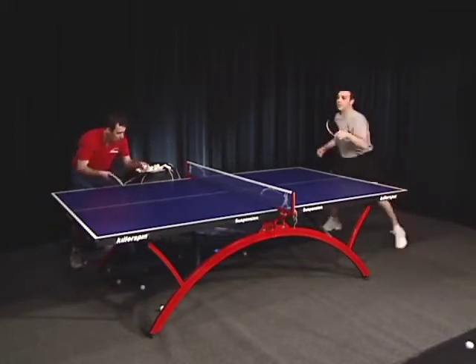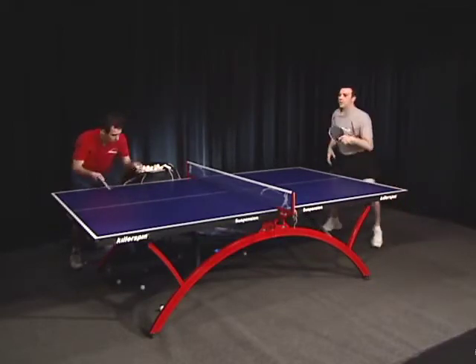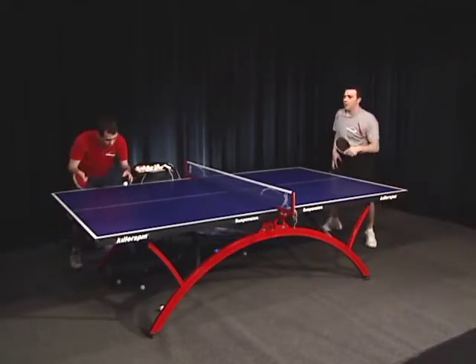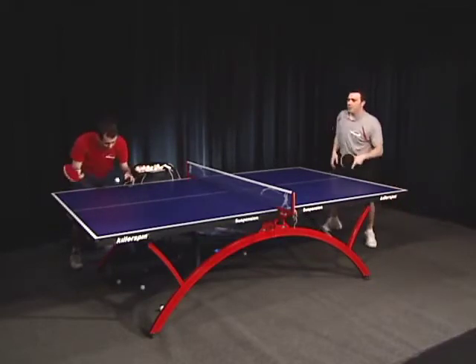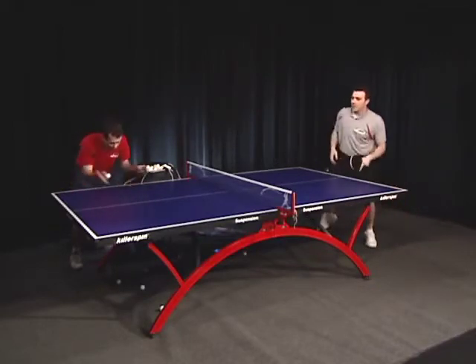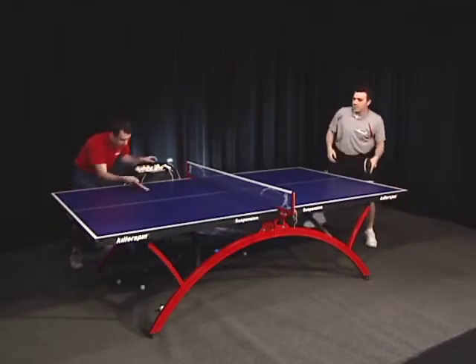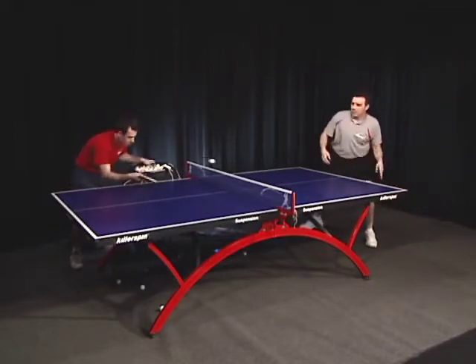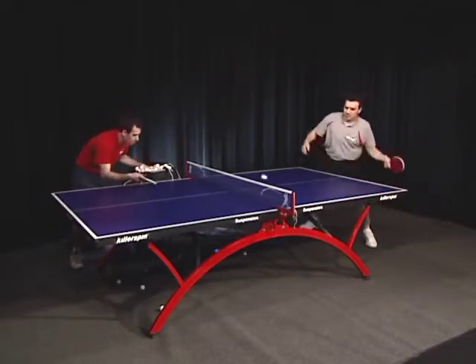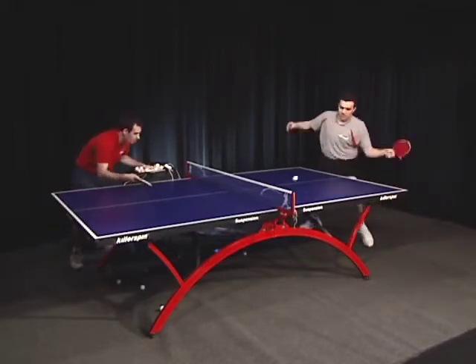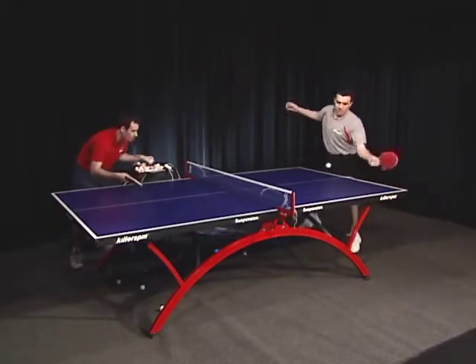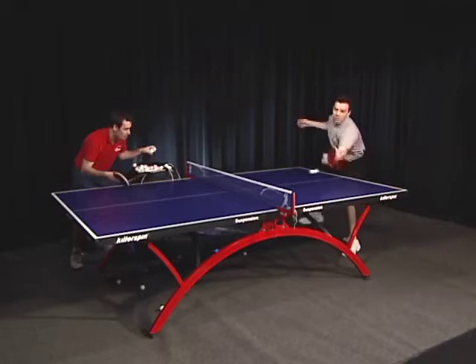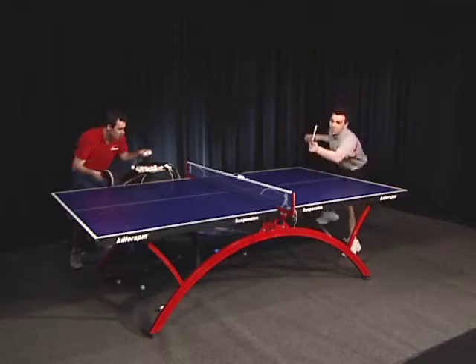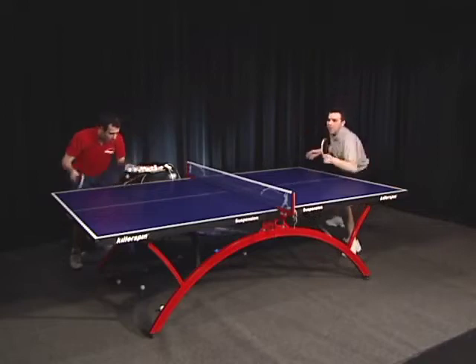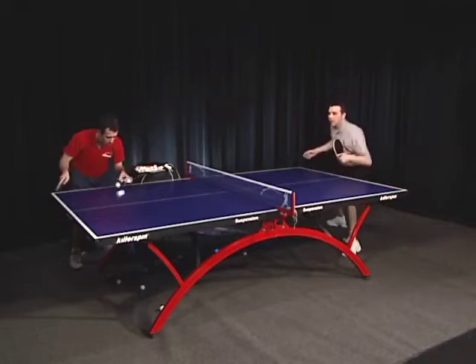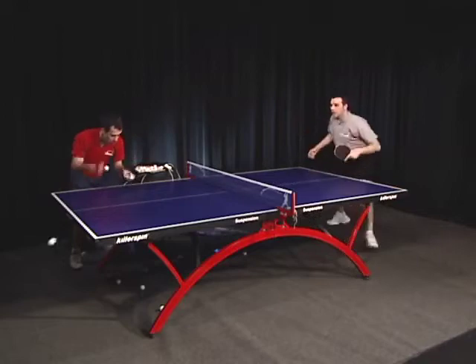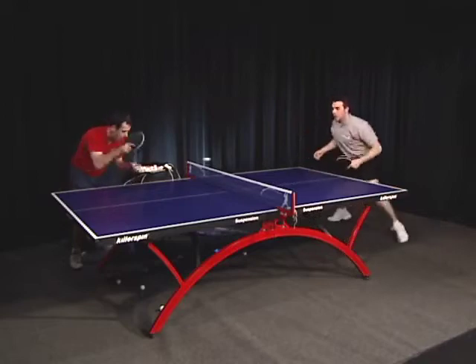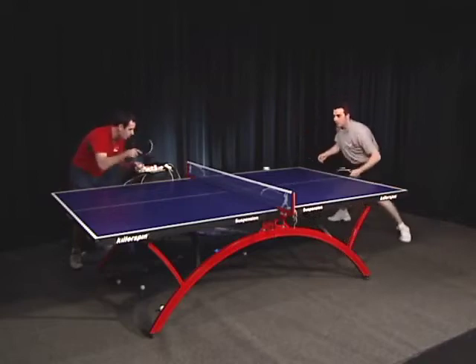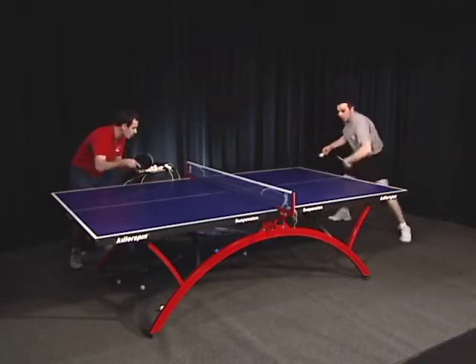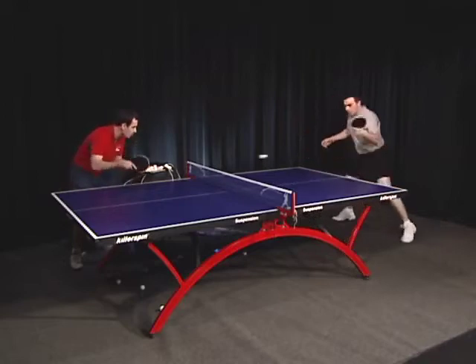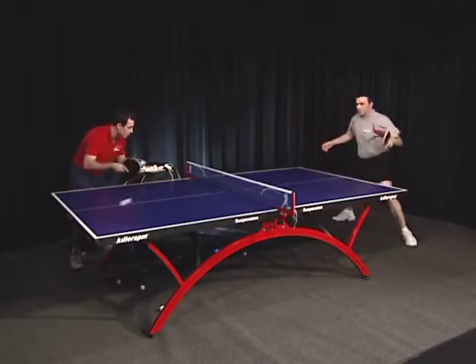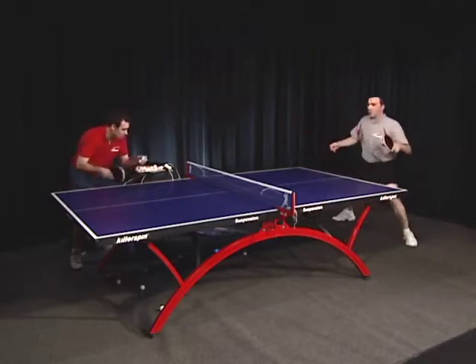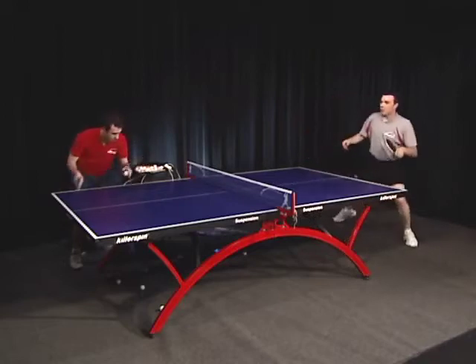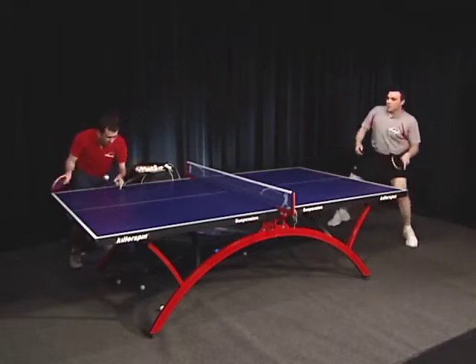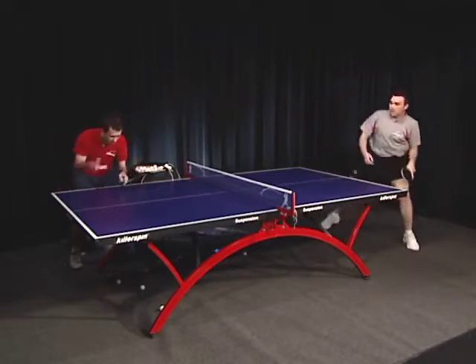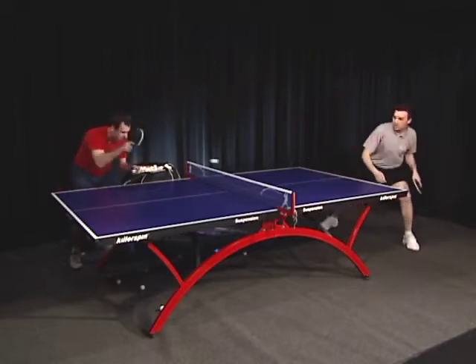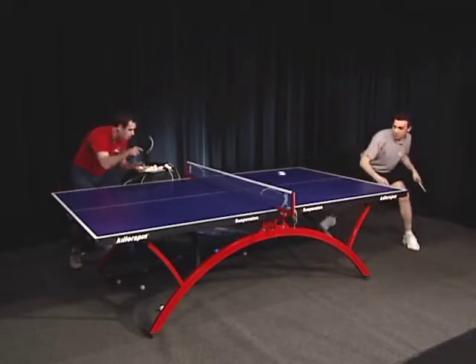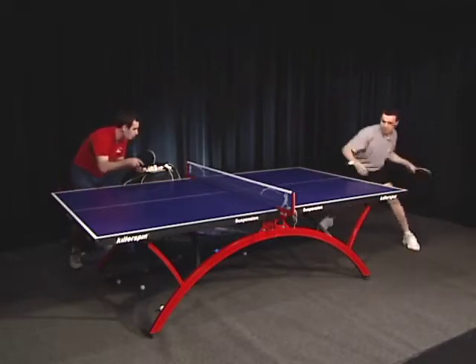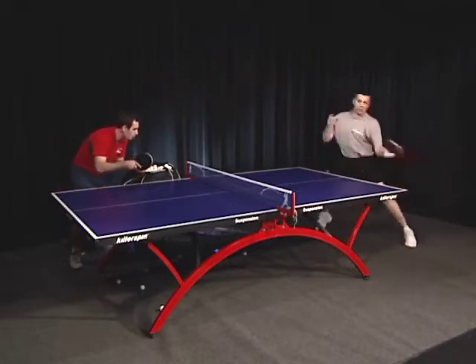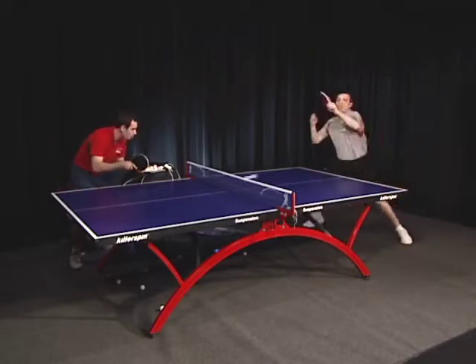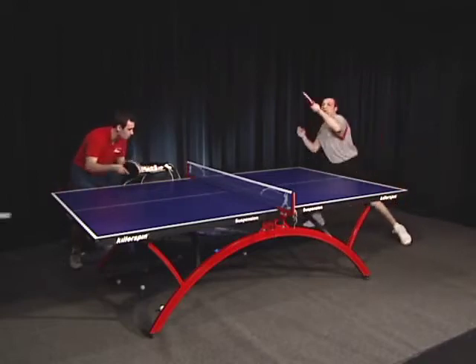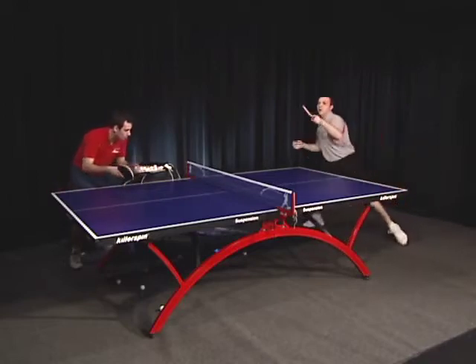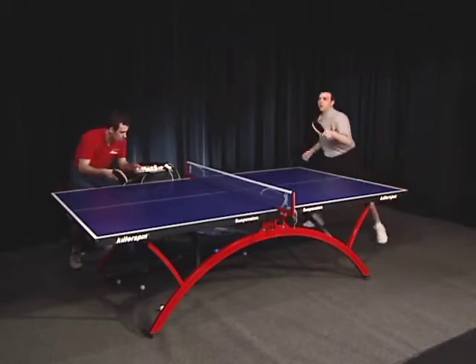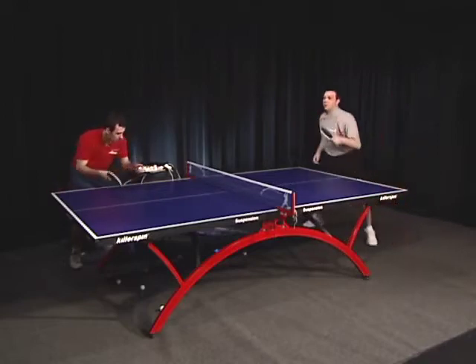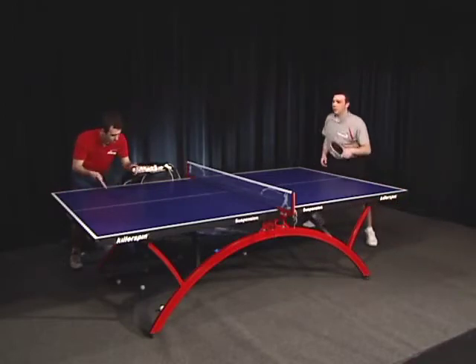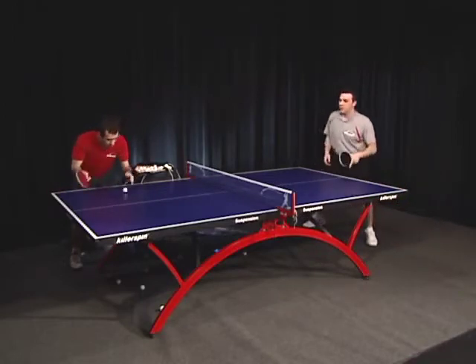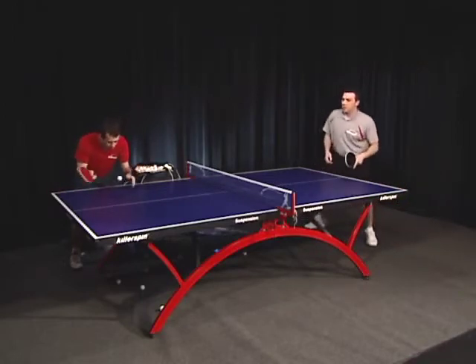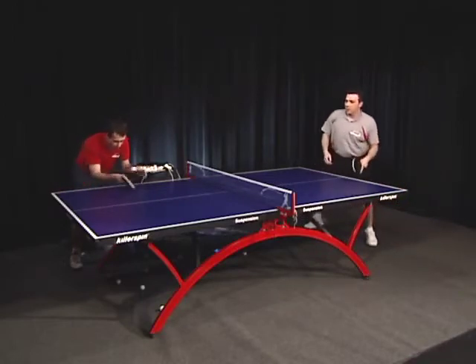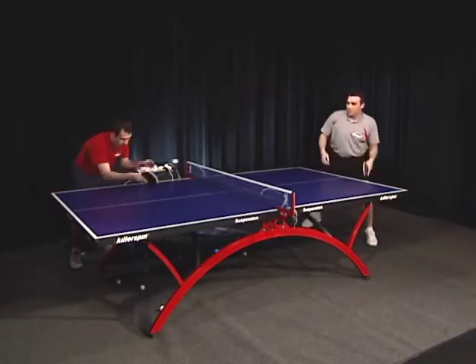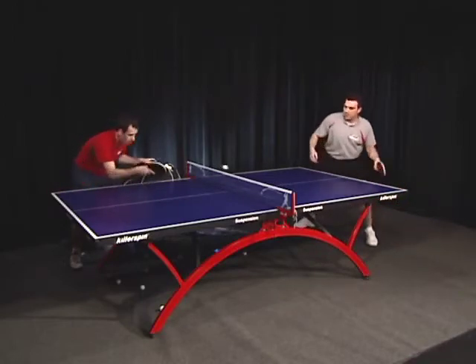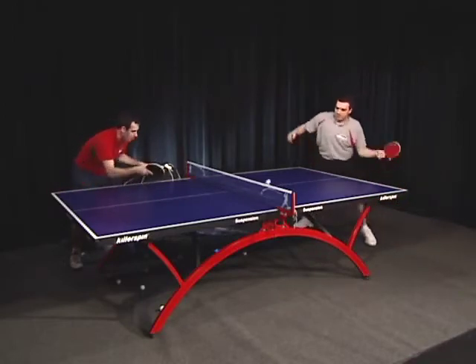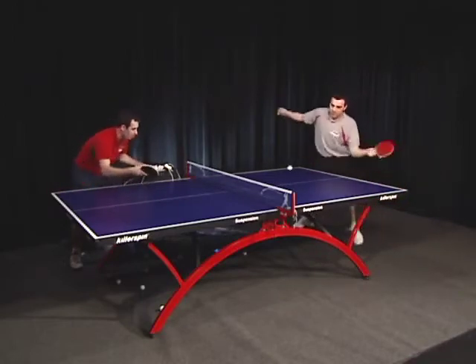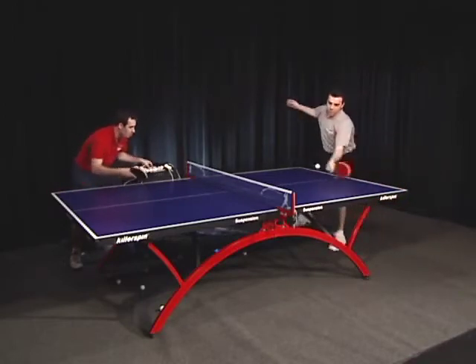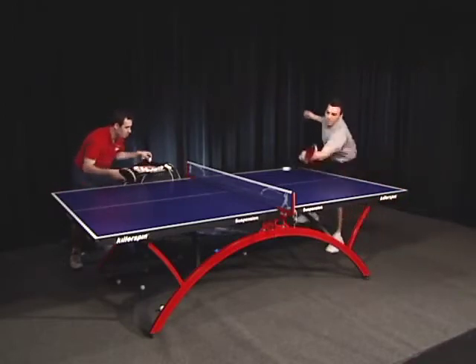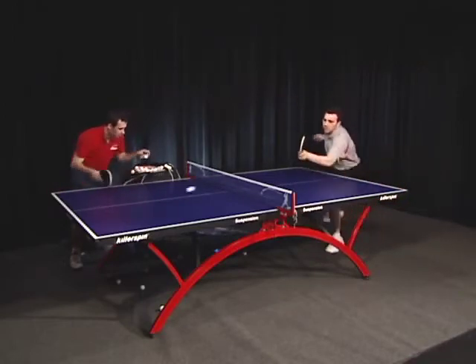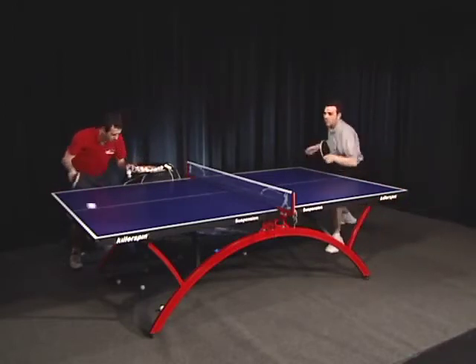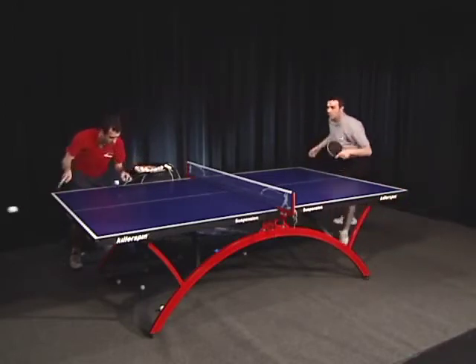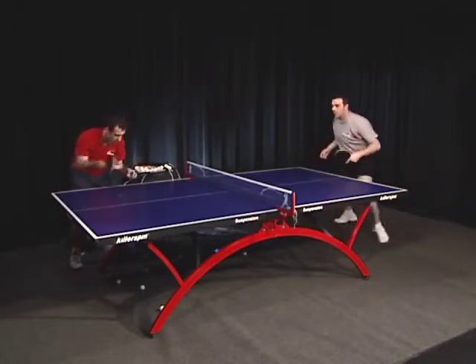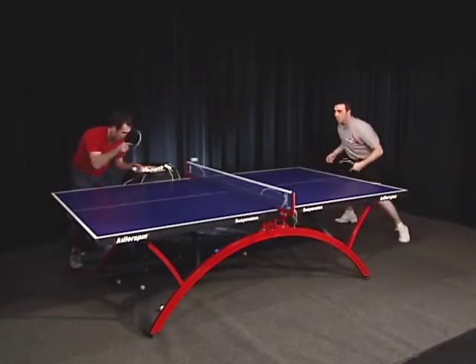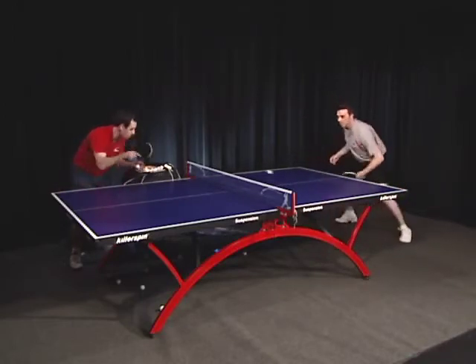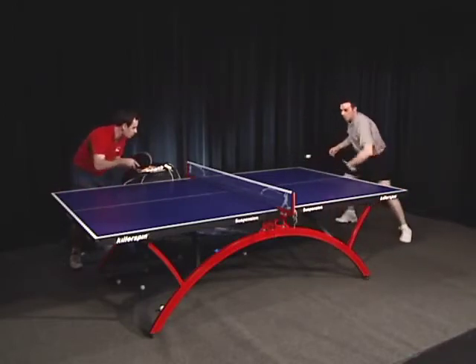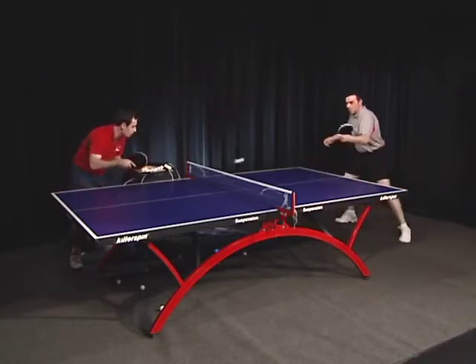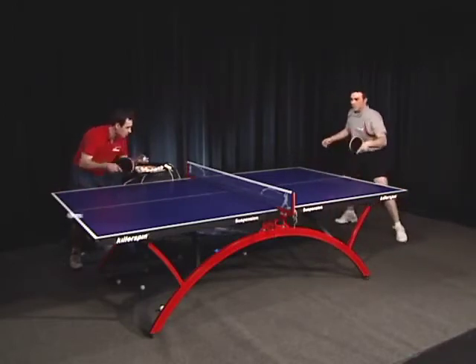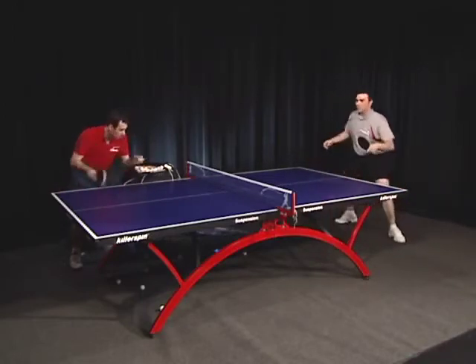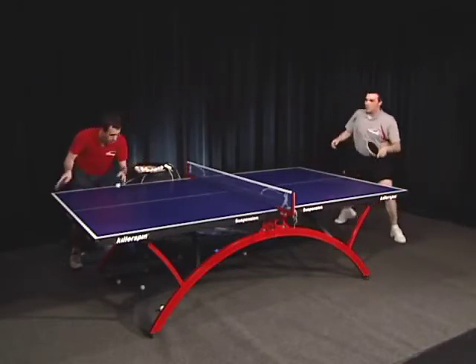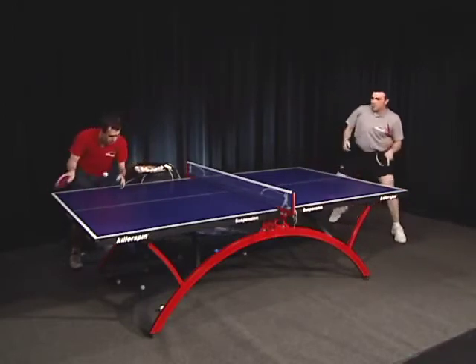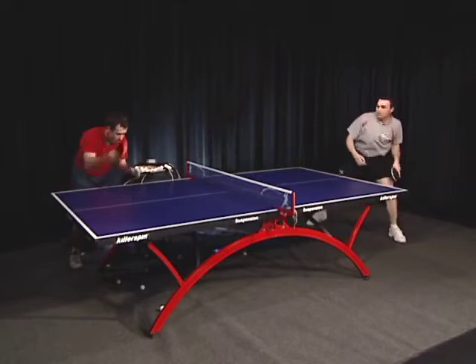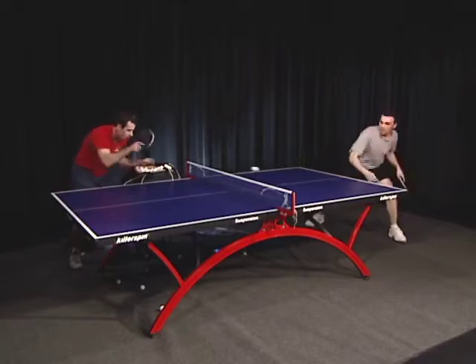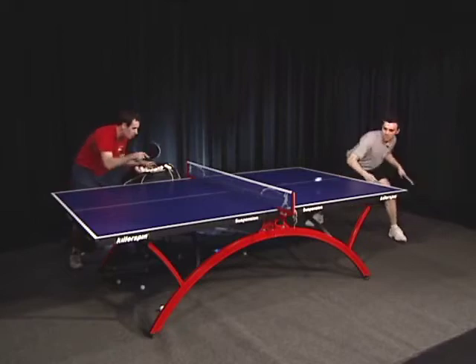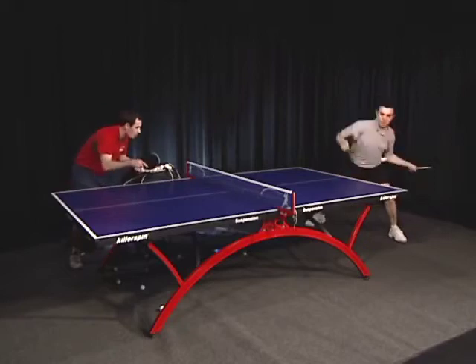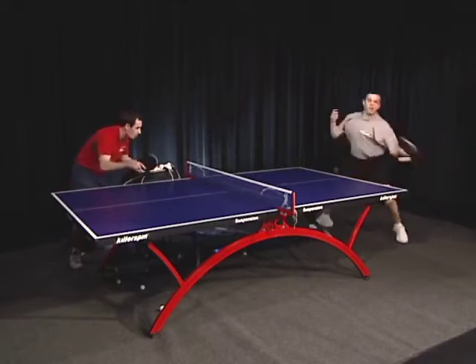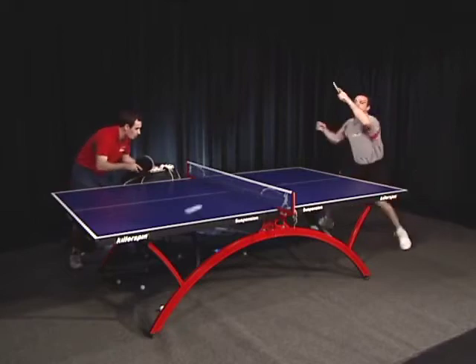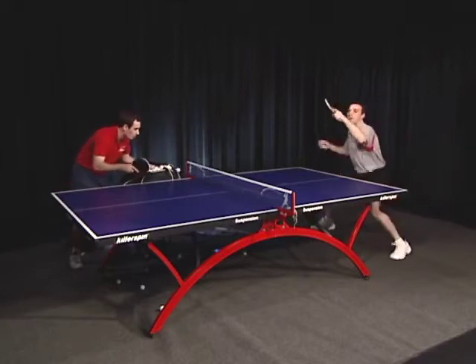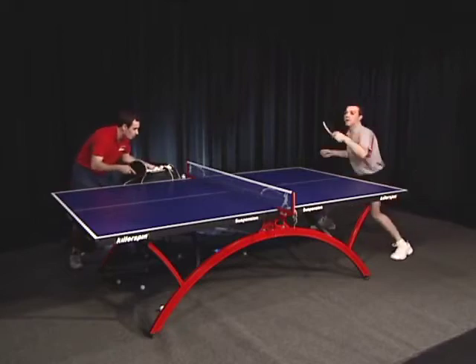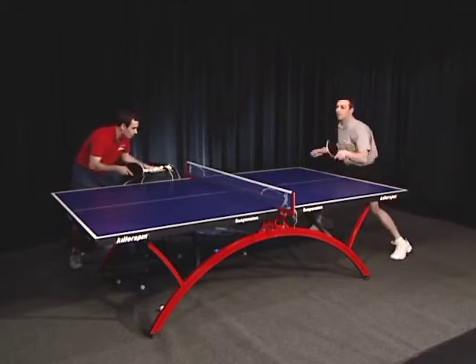Always make sure you move correctly — no shortcuts. In the drill, you know where the ball is going. In a game, you don't.